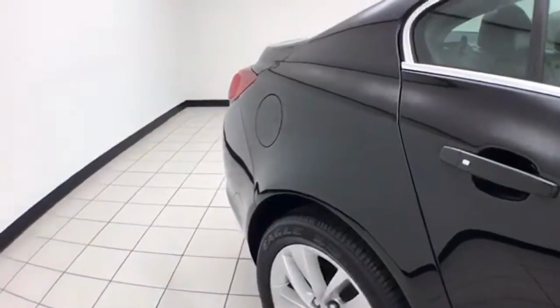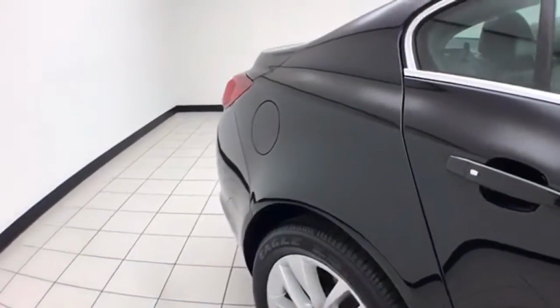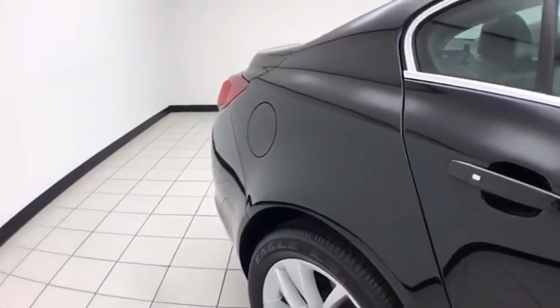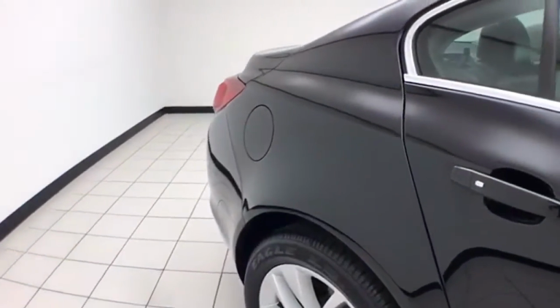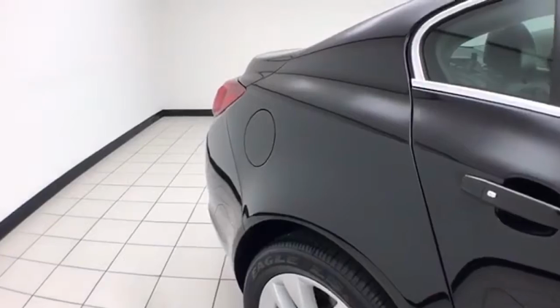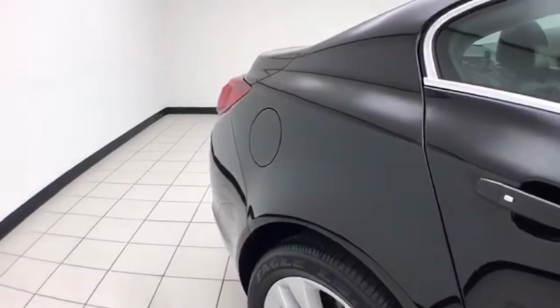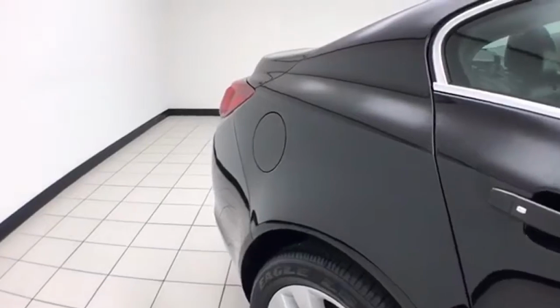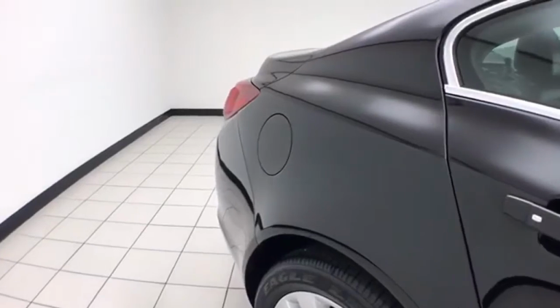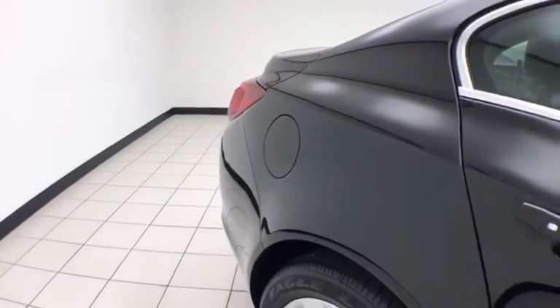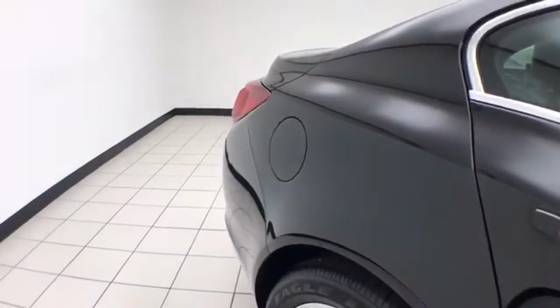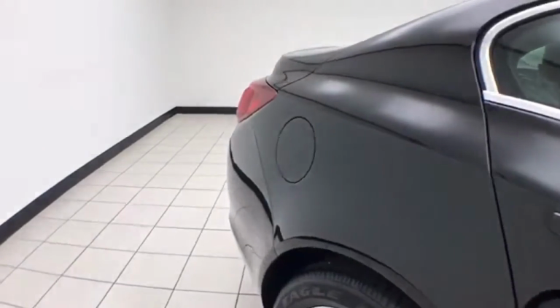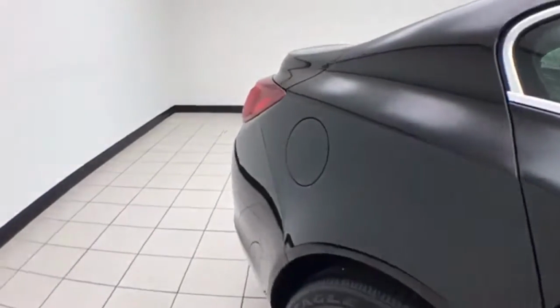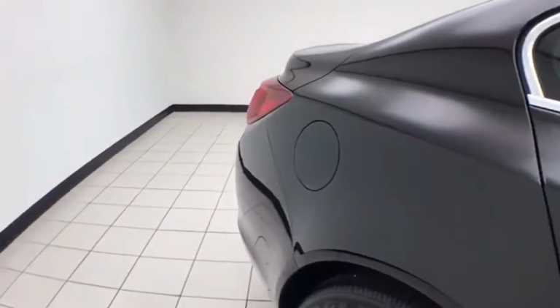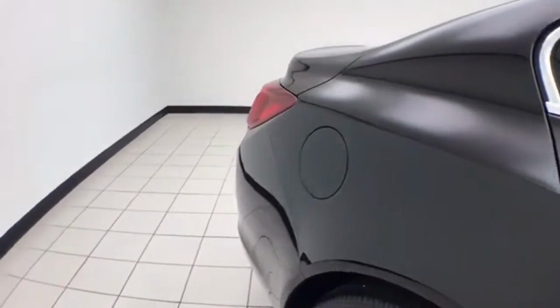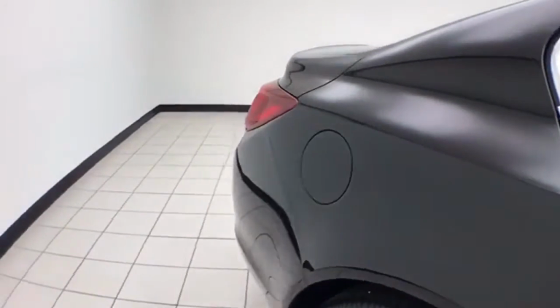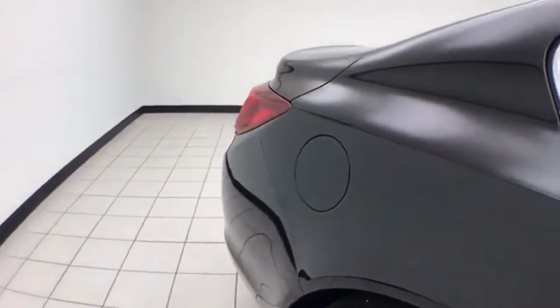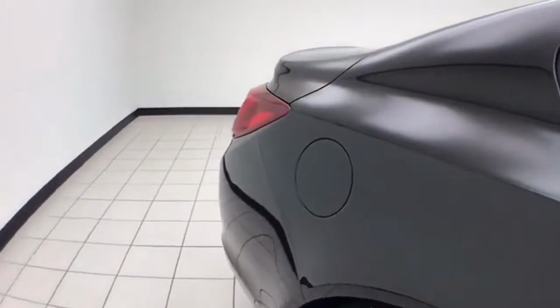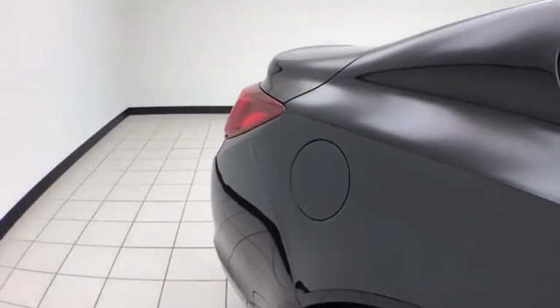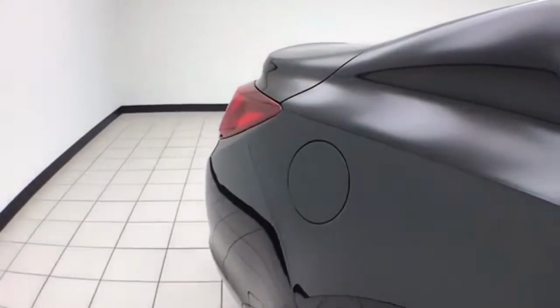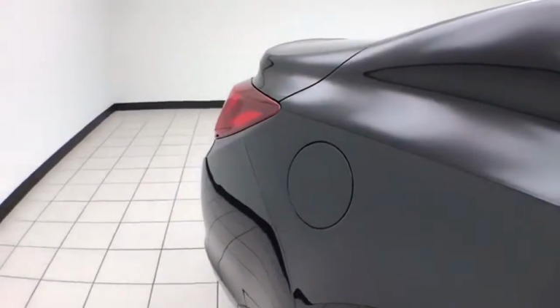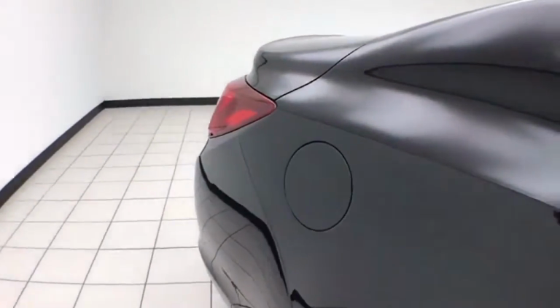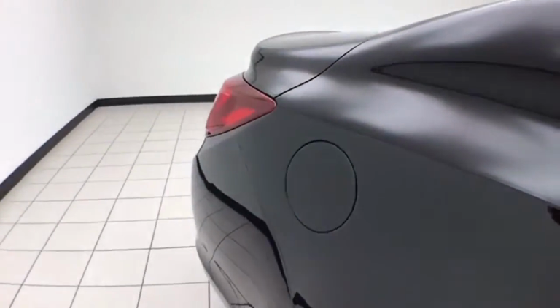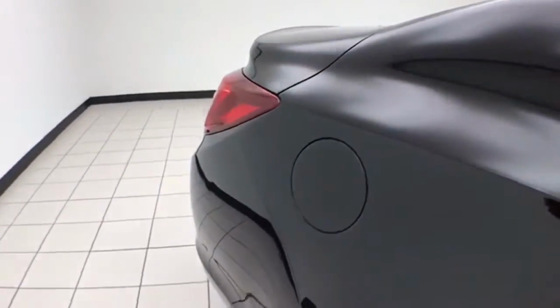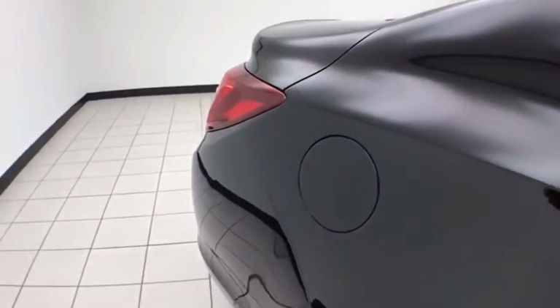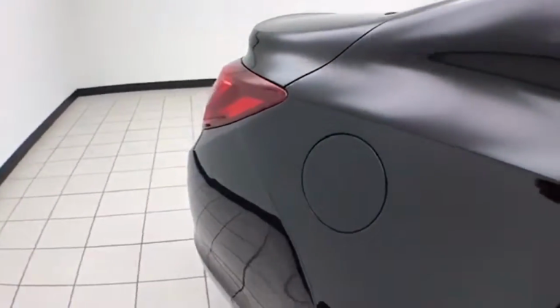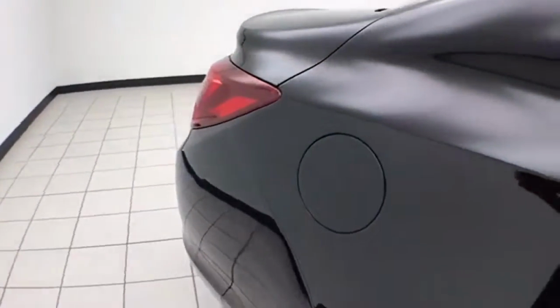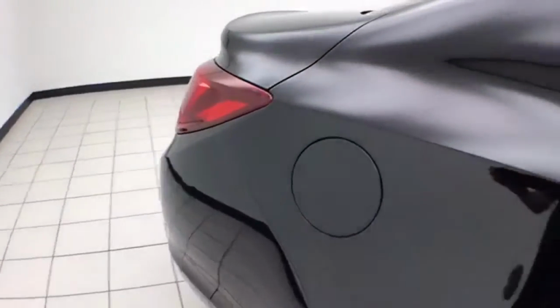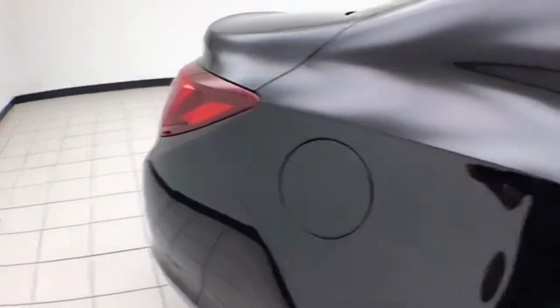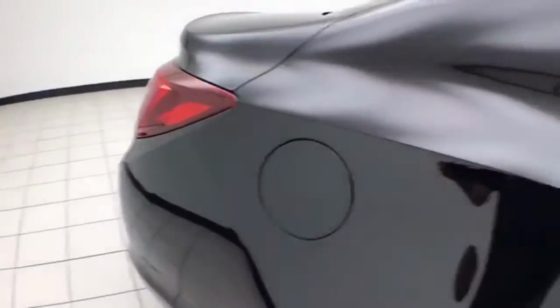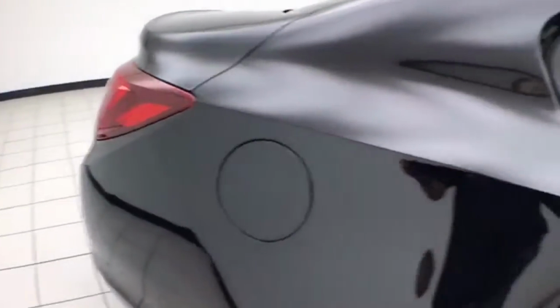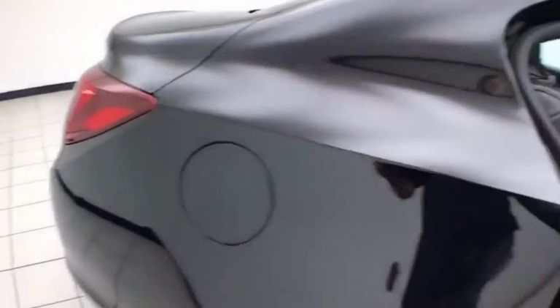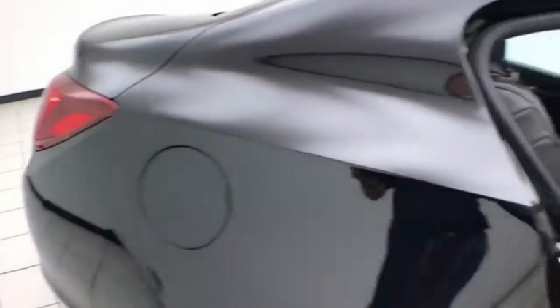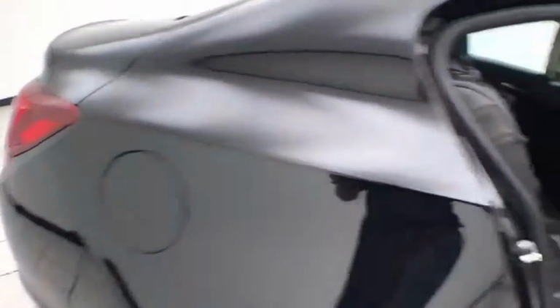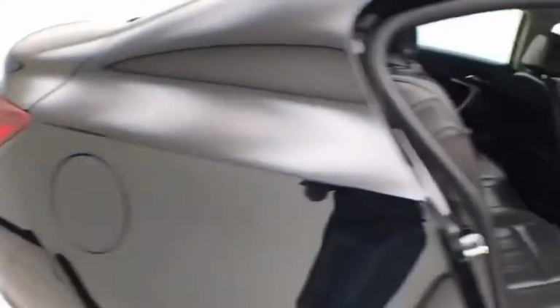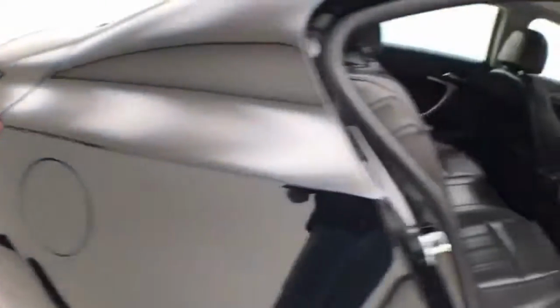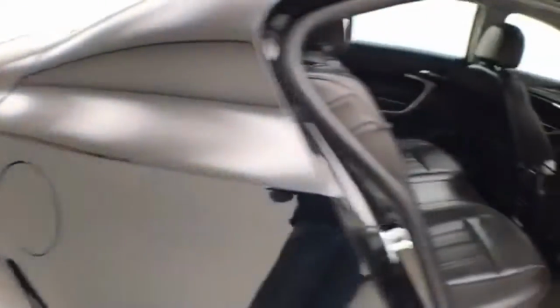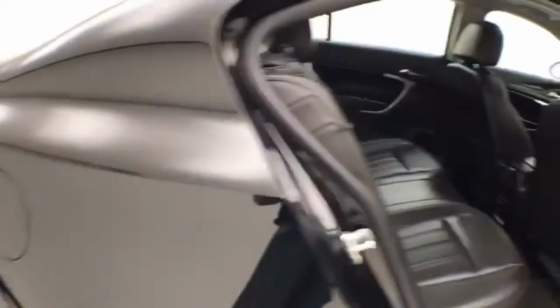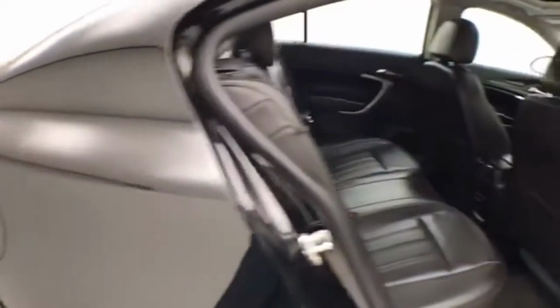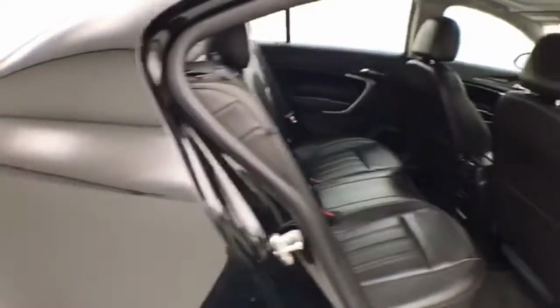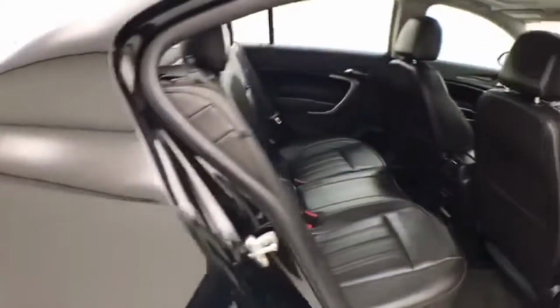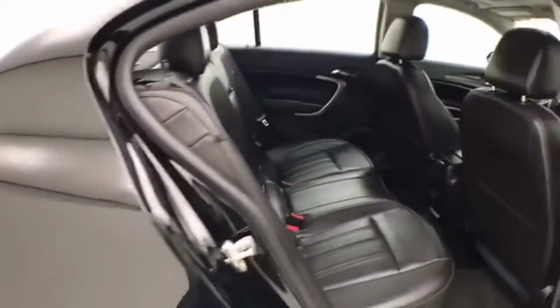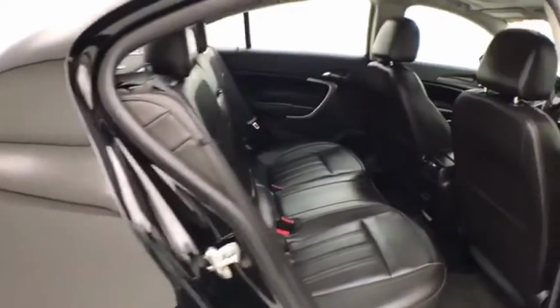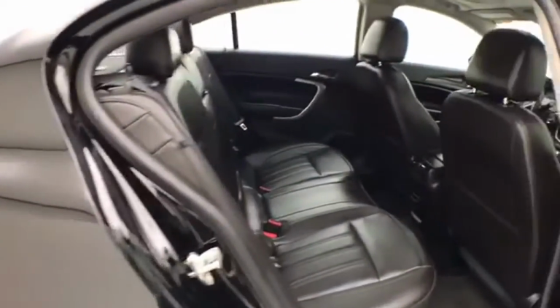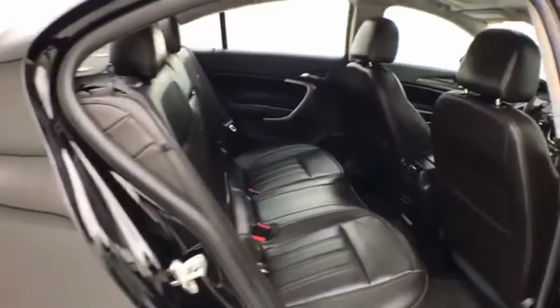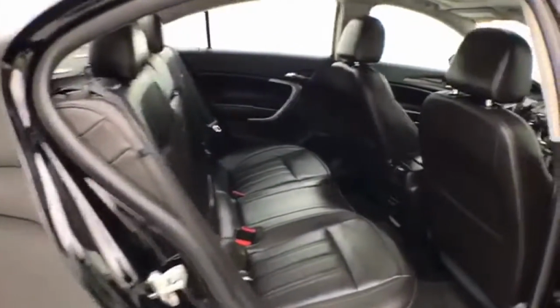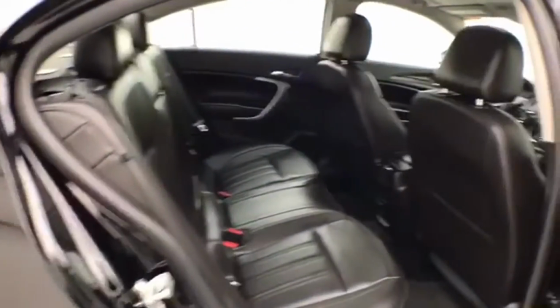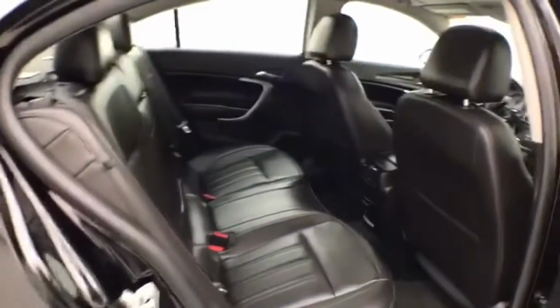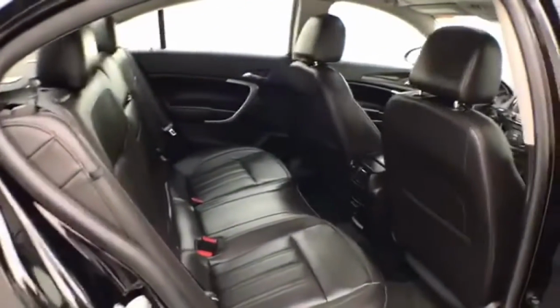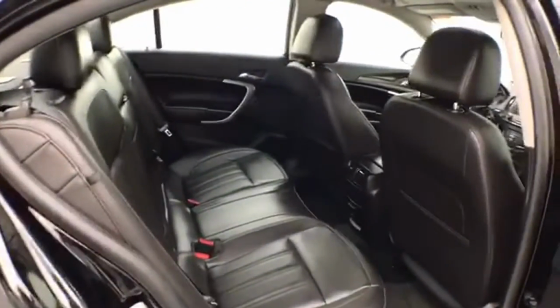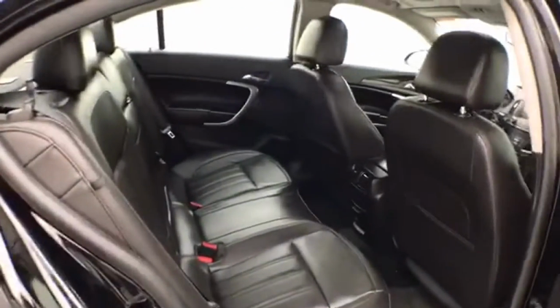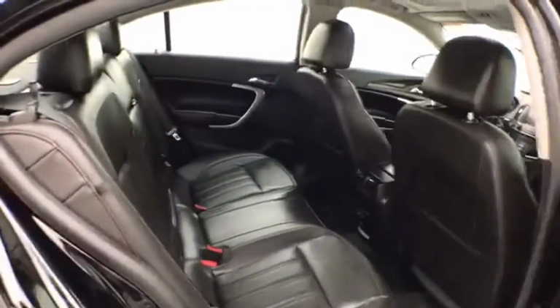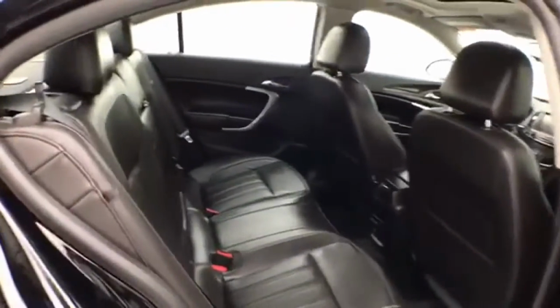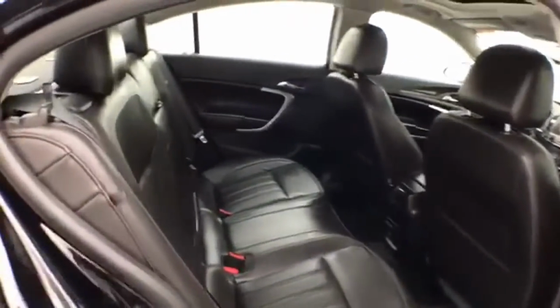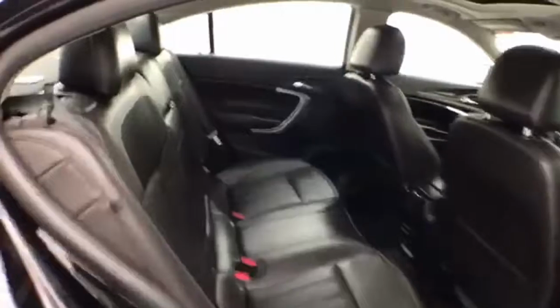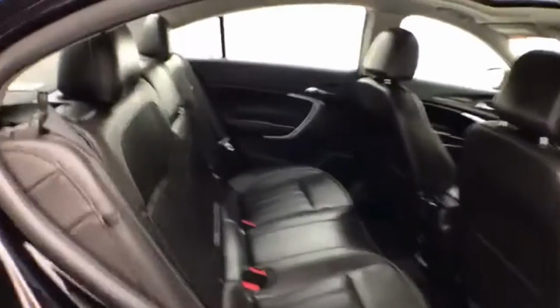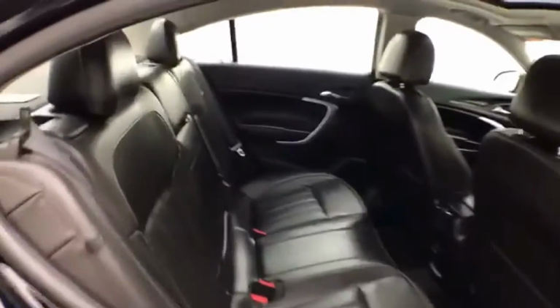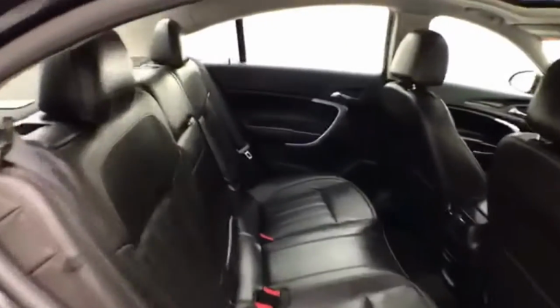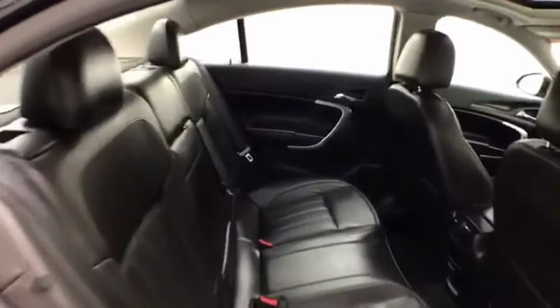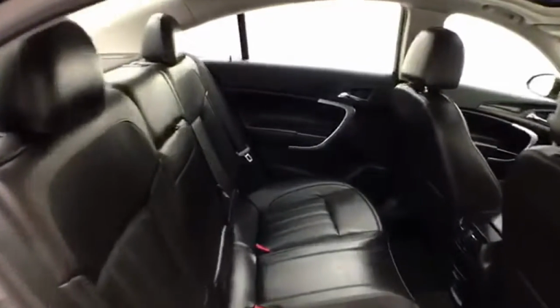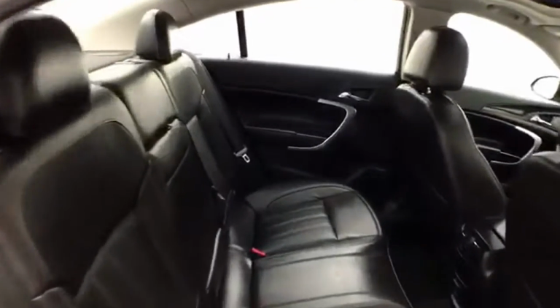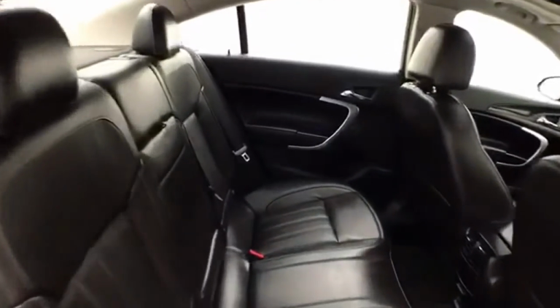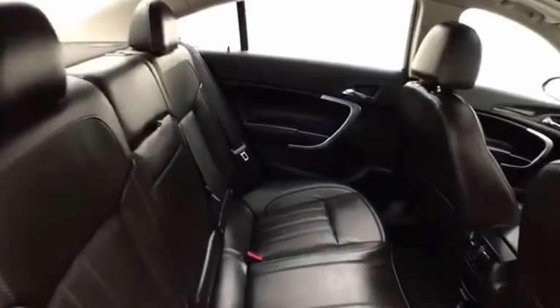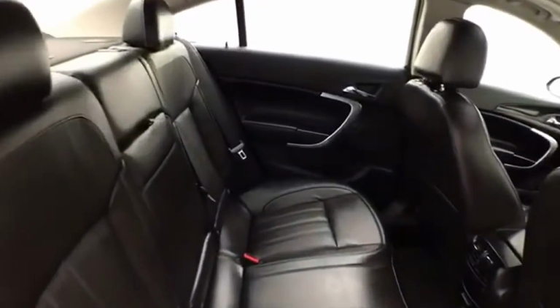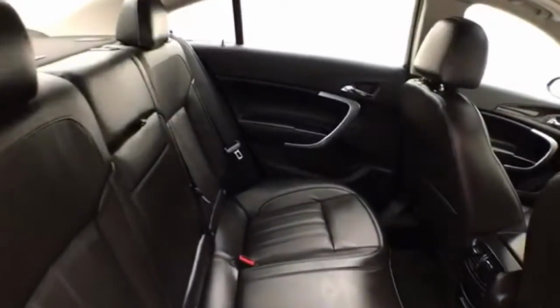The Regal is a very safe vehicle — five-star overall government crash rating. Seats five with leather interior.